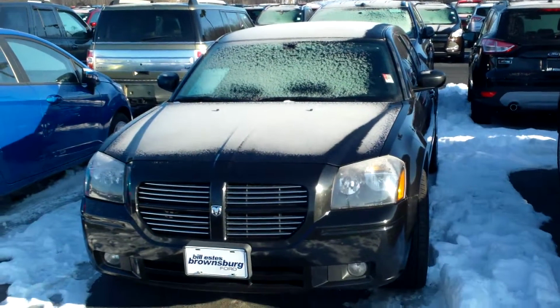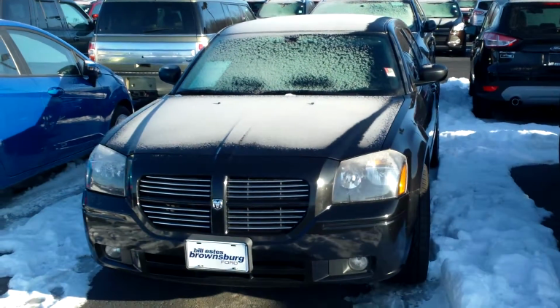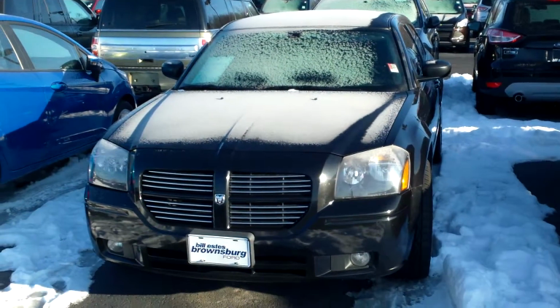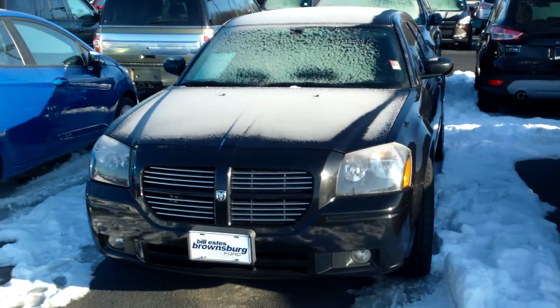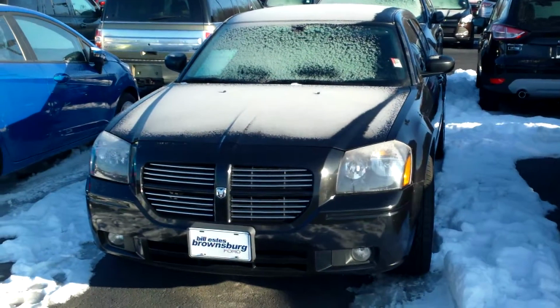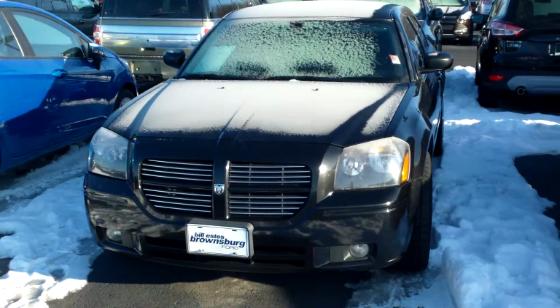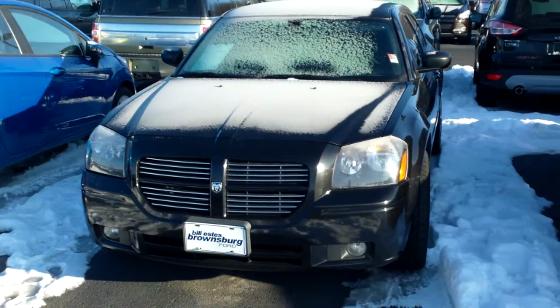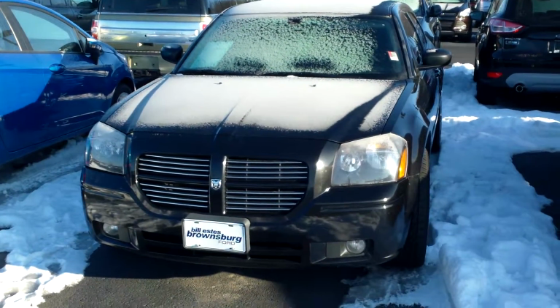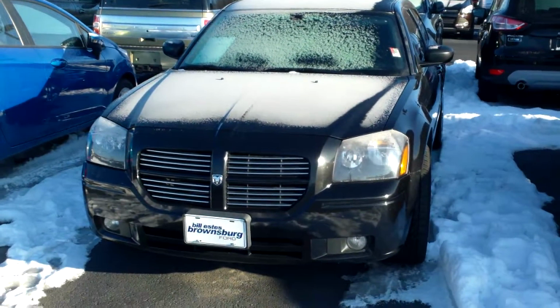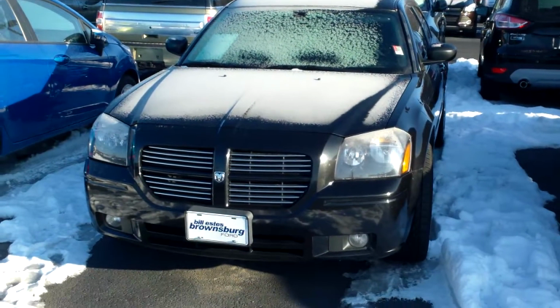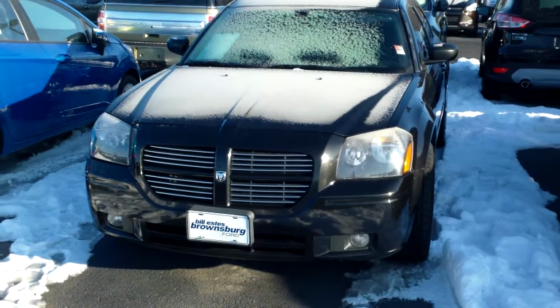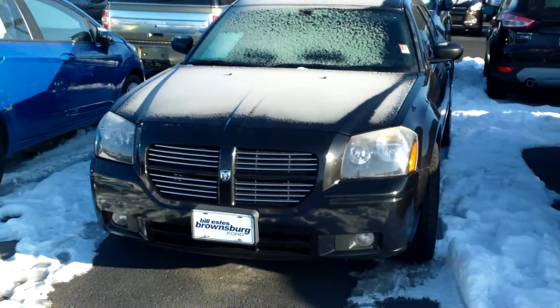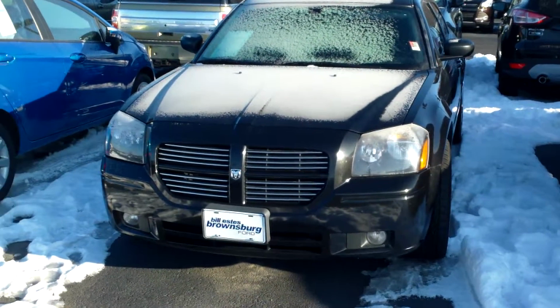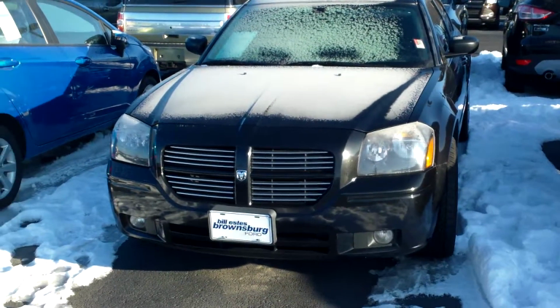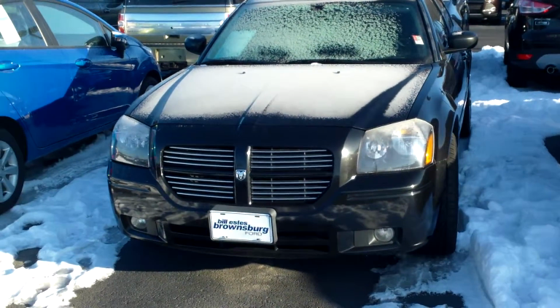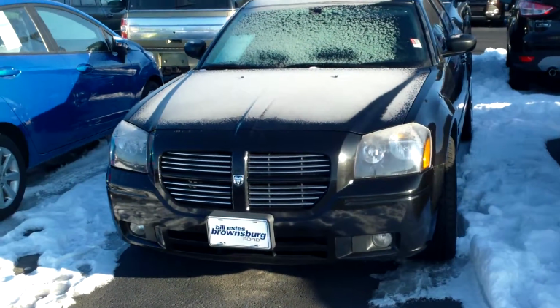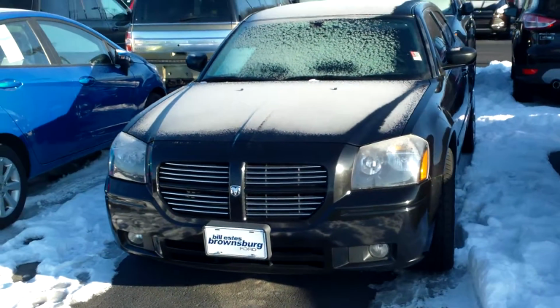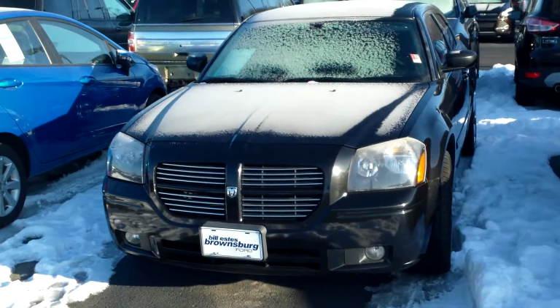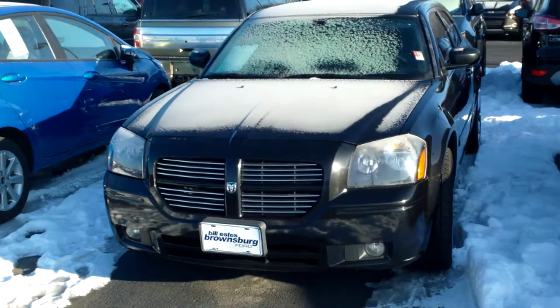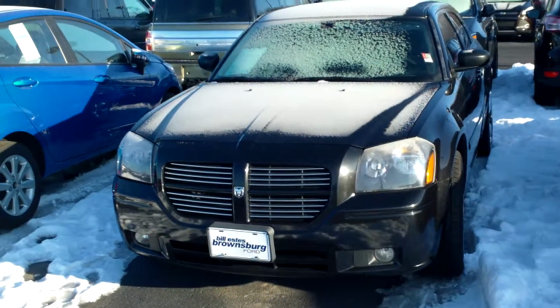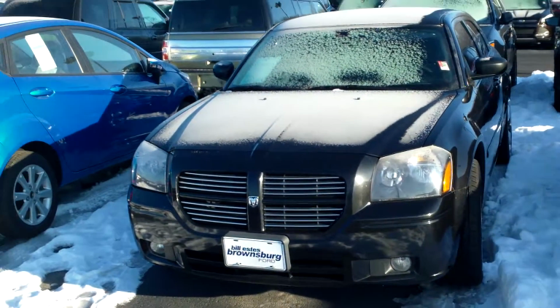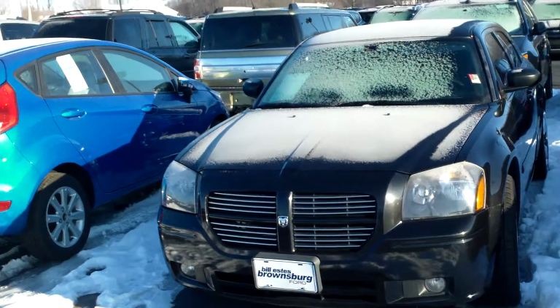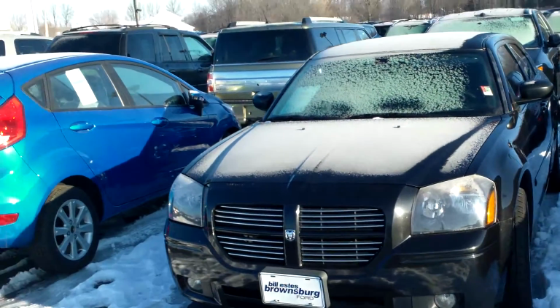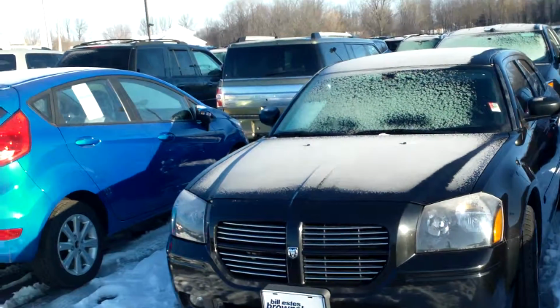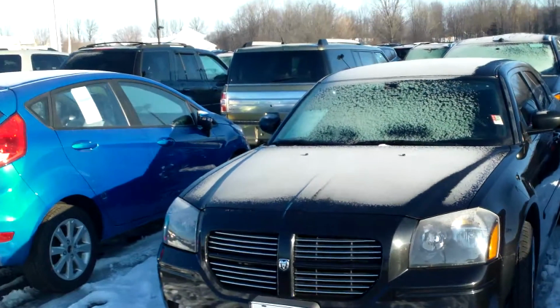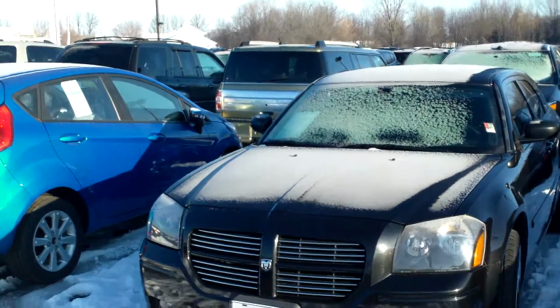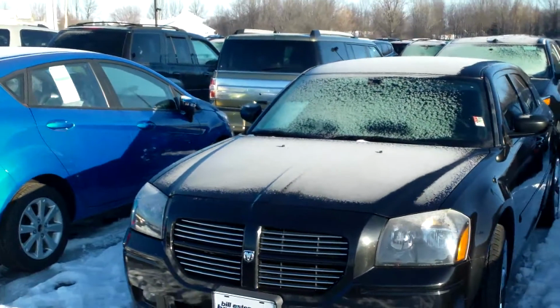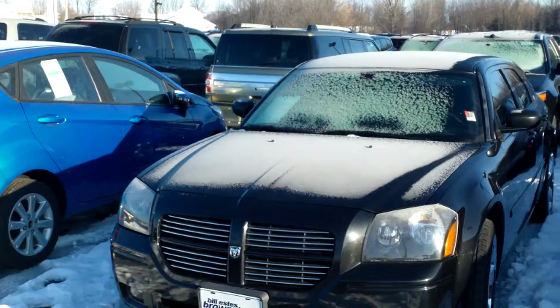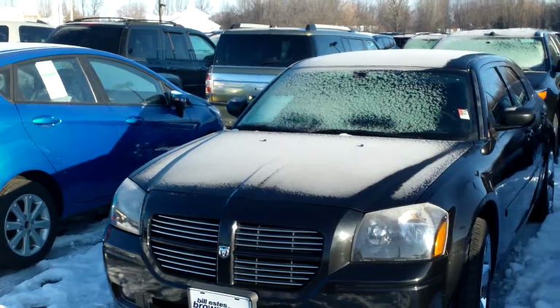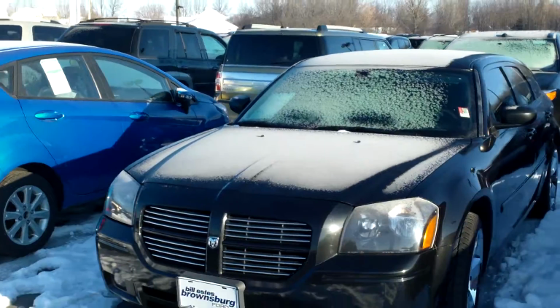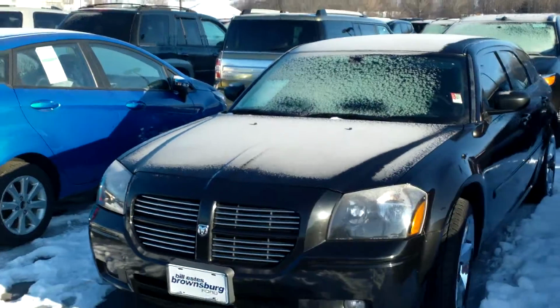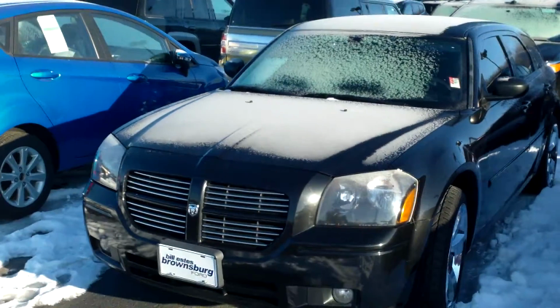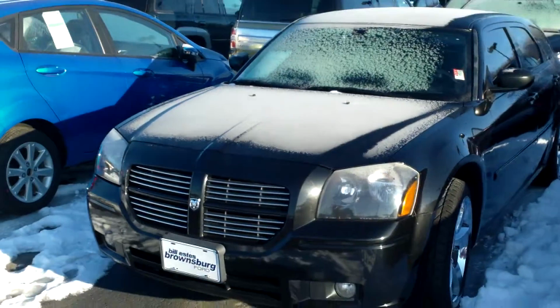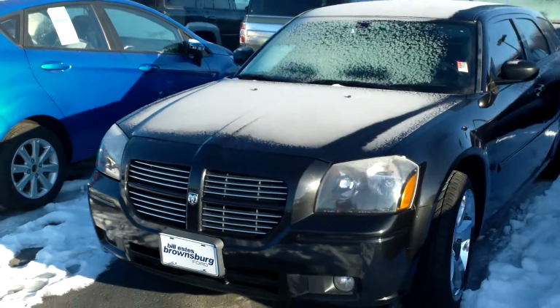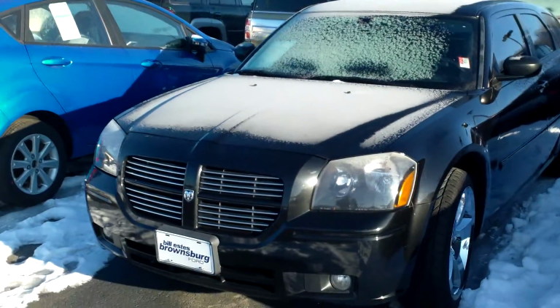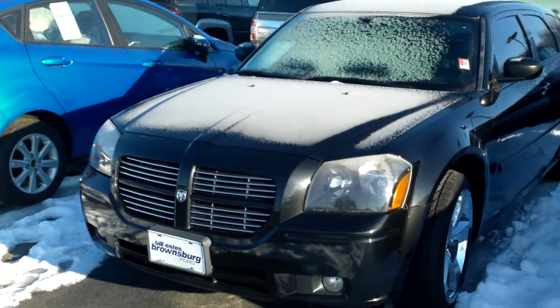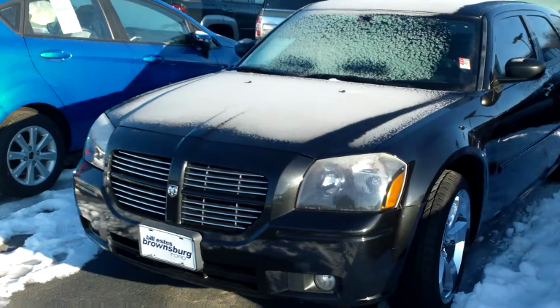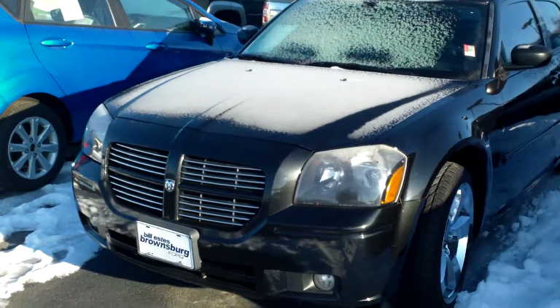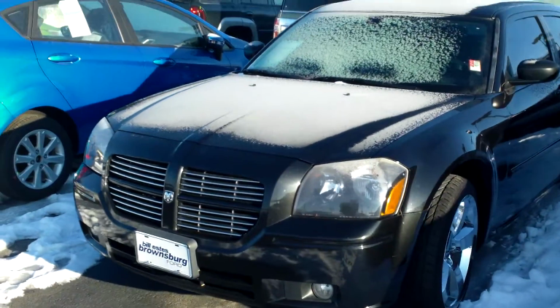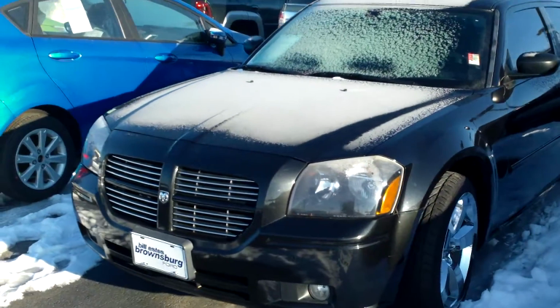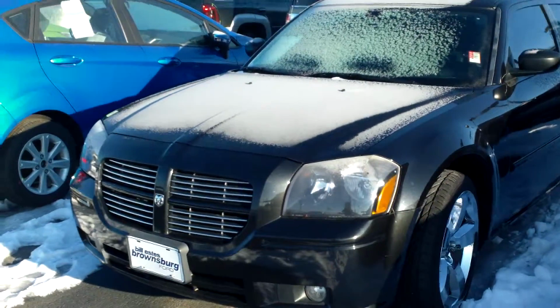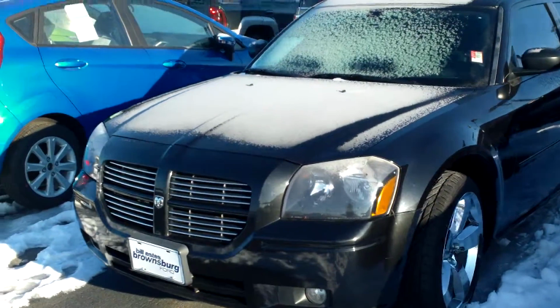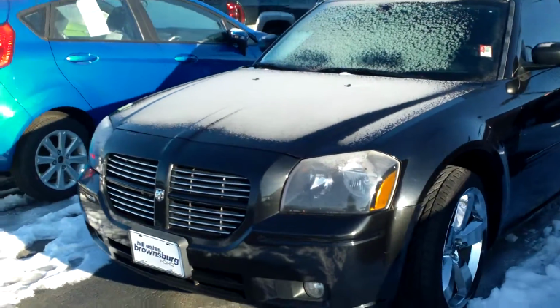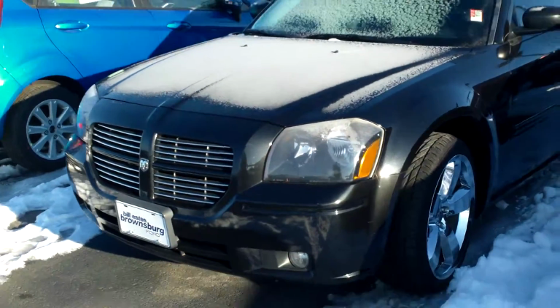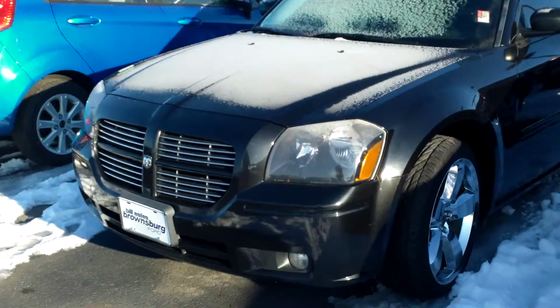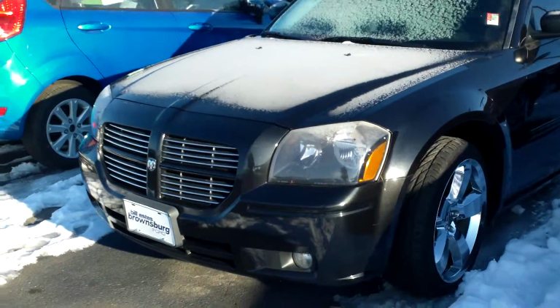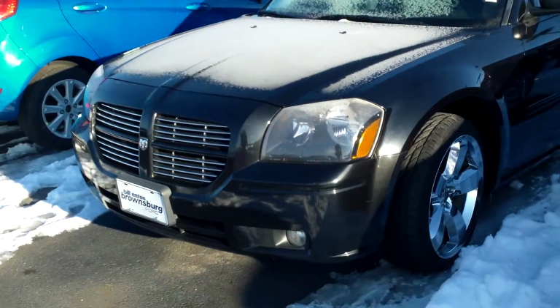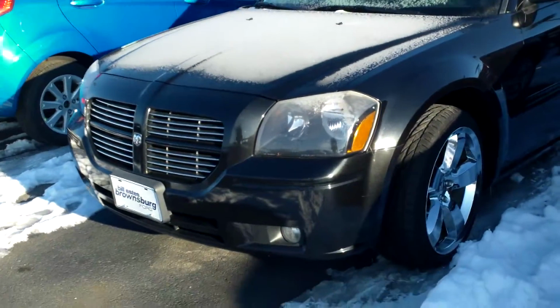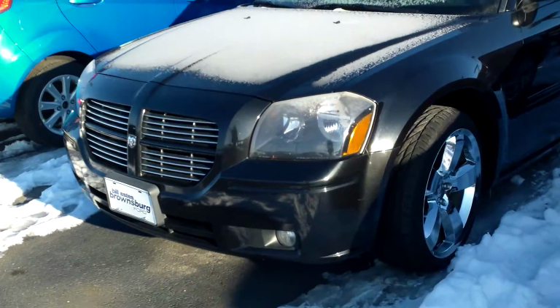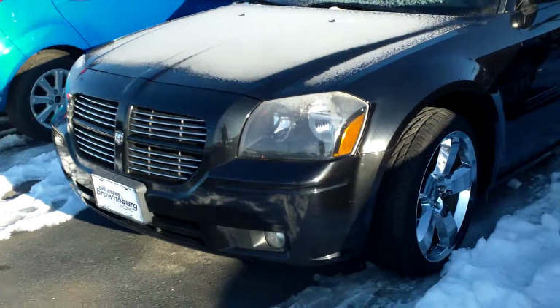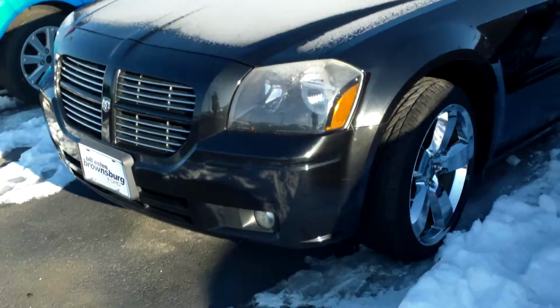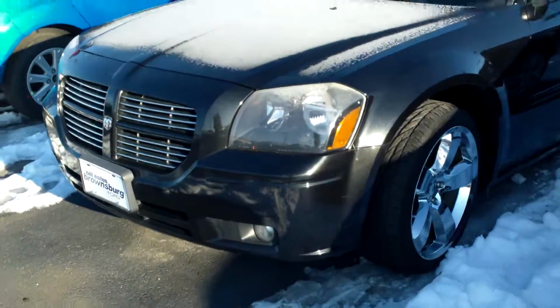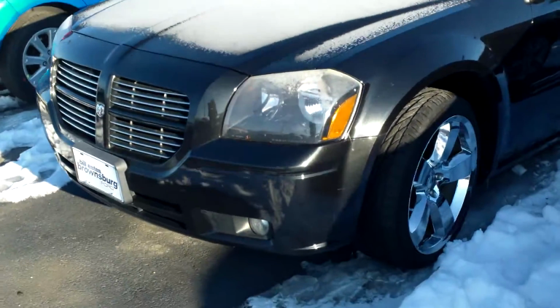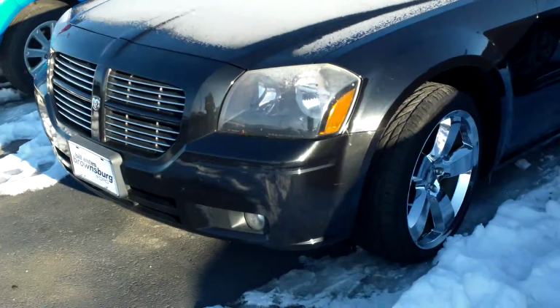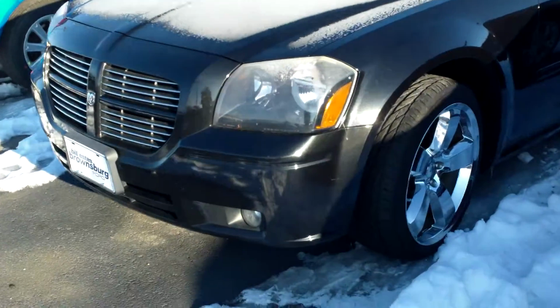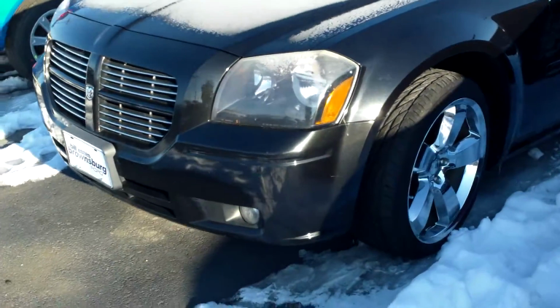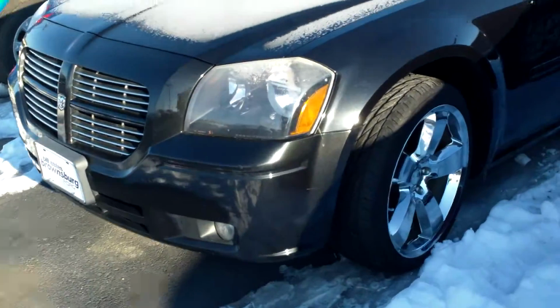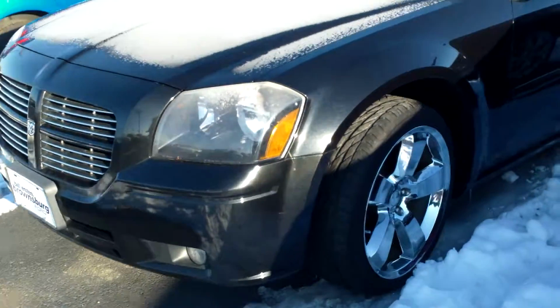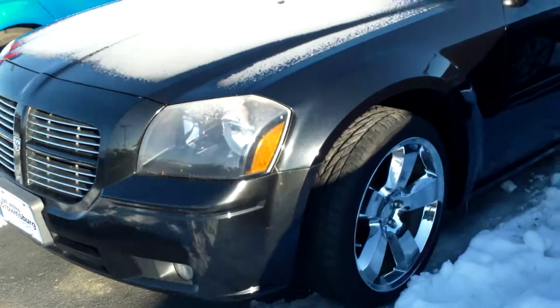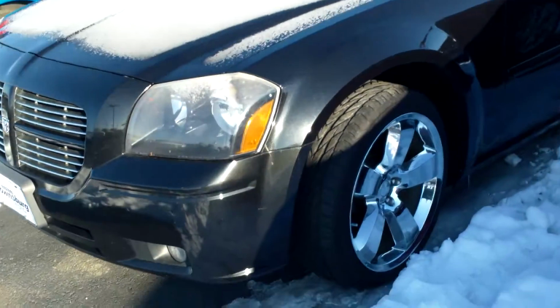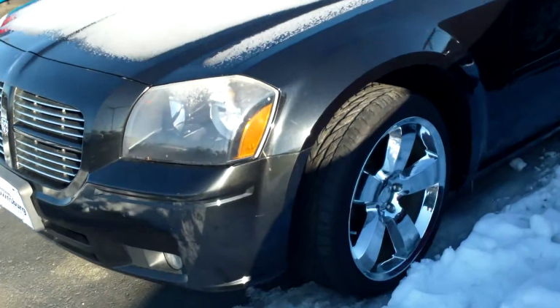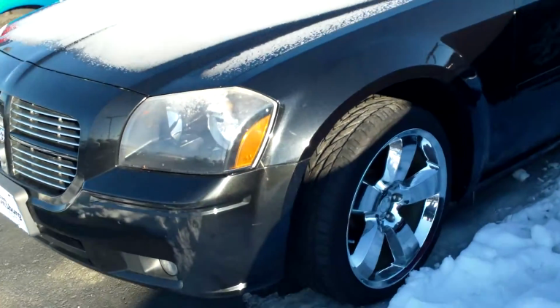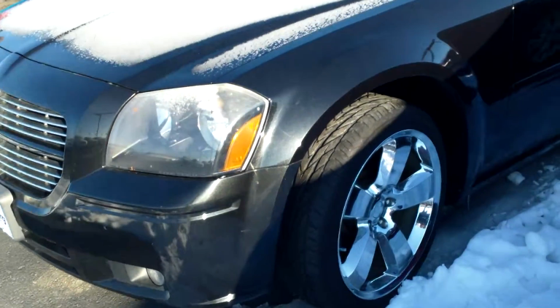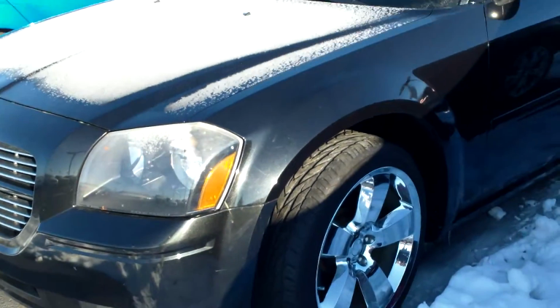Hey, good morning, Jamie. Mike Balkus here at Bill Estes Ford. I just wanted to take a minute and do a video for you on the '06 Magnum that you inquired about.